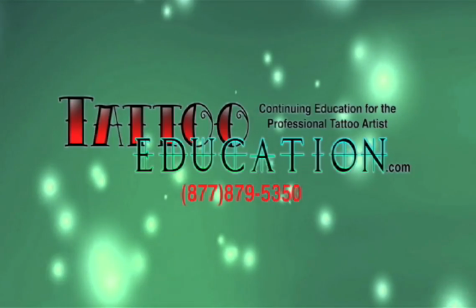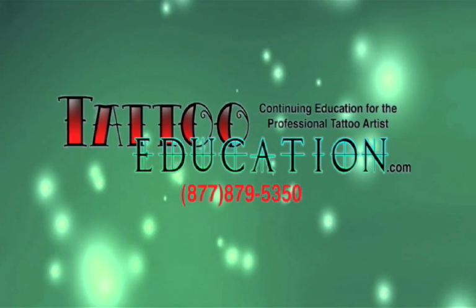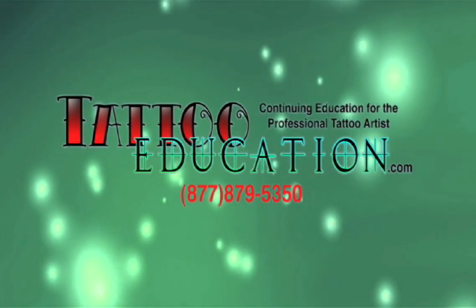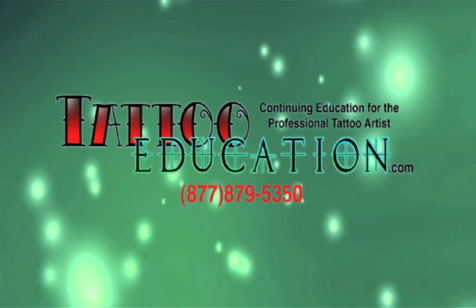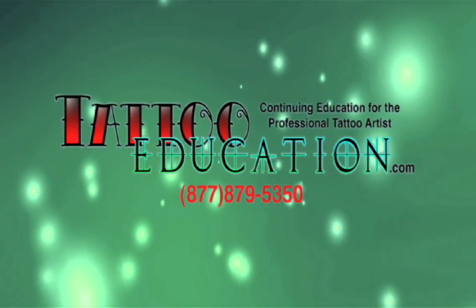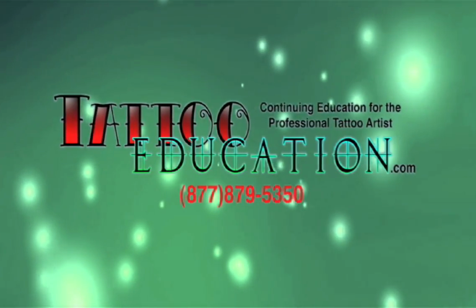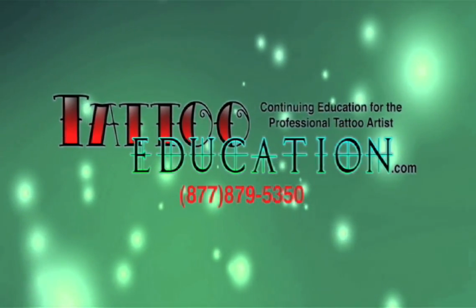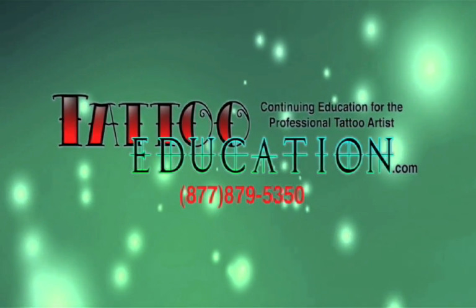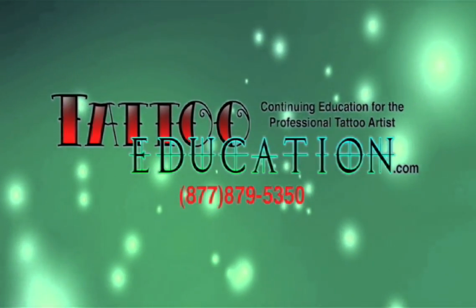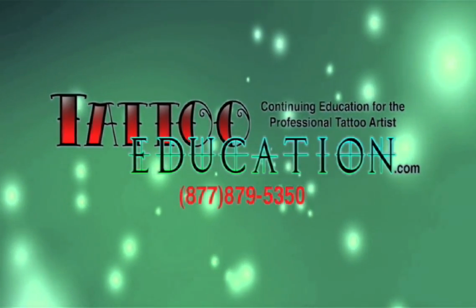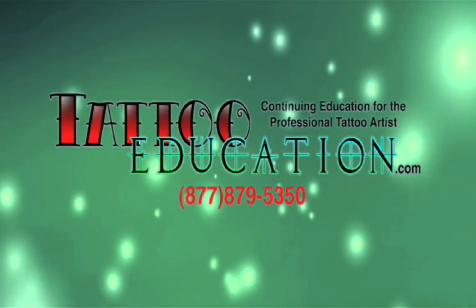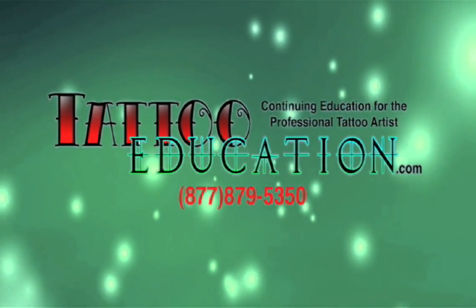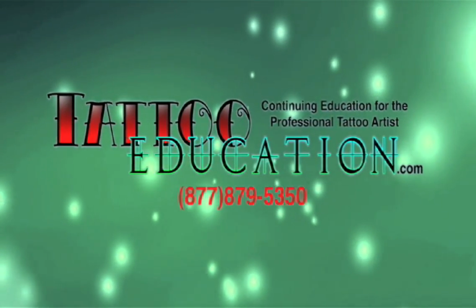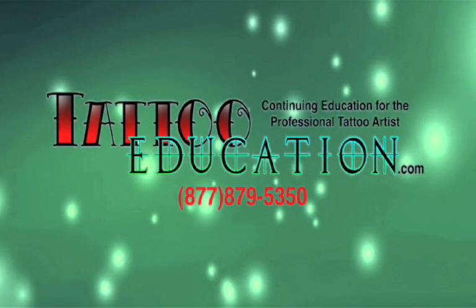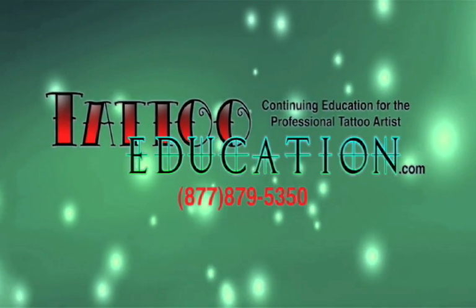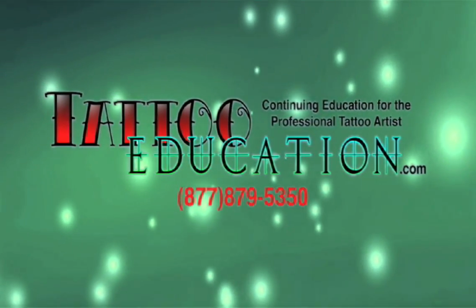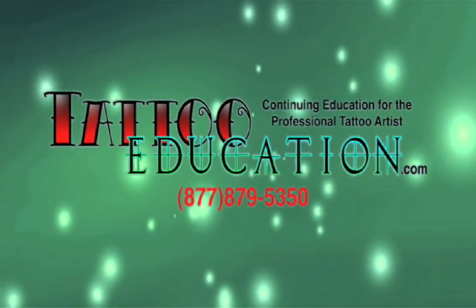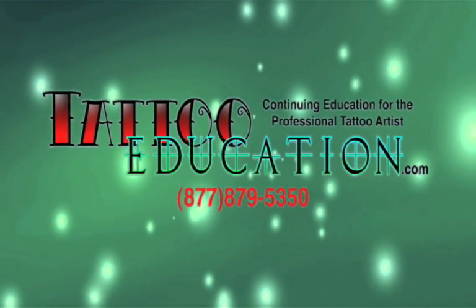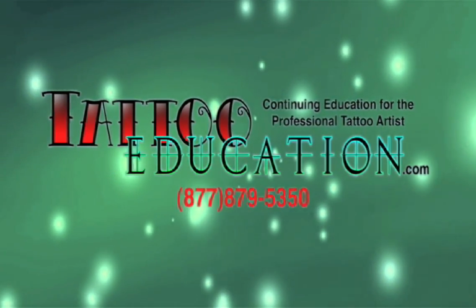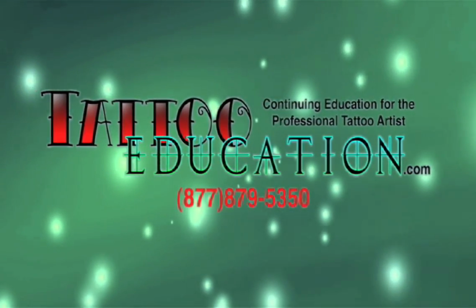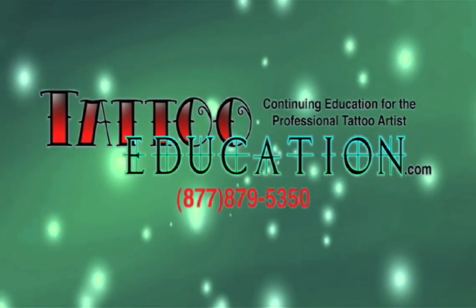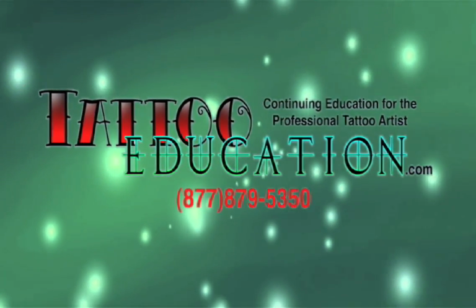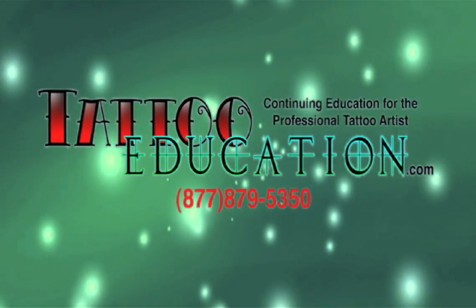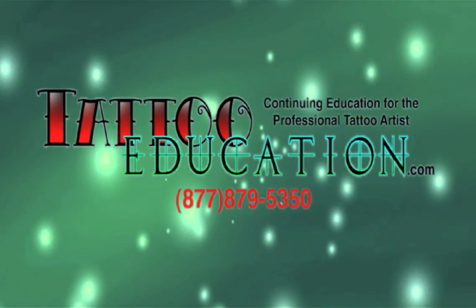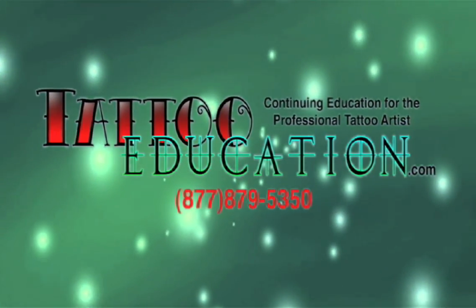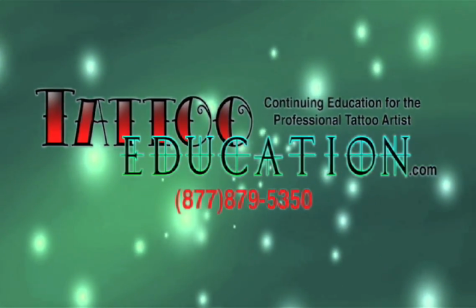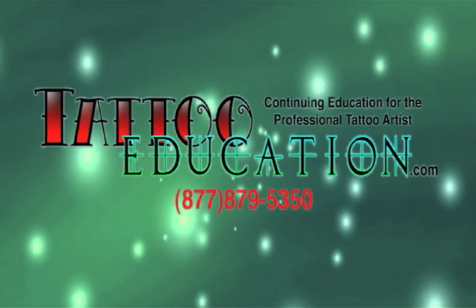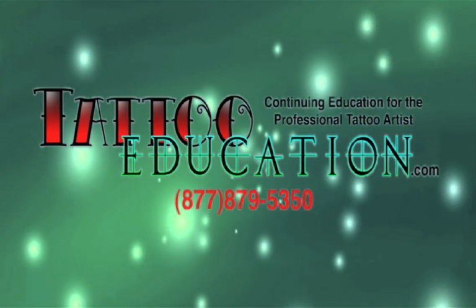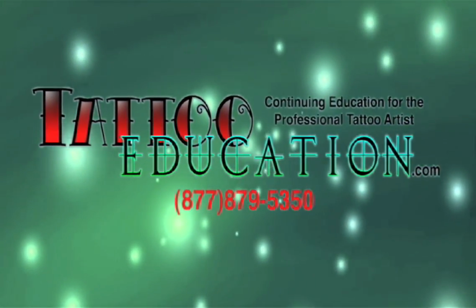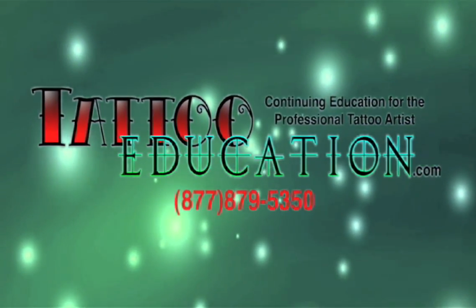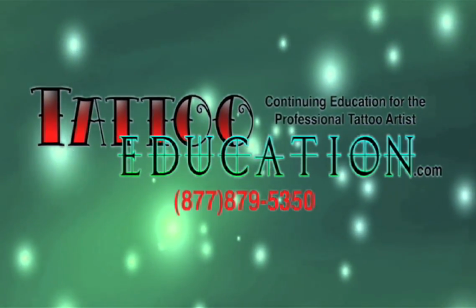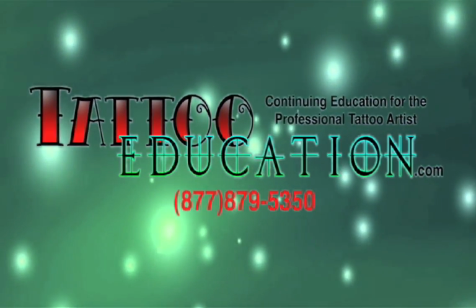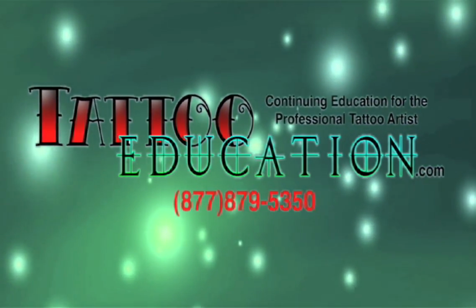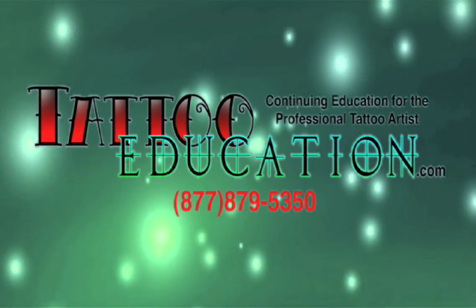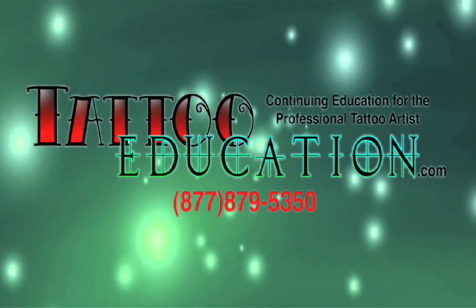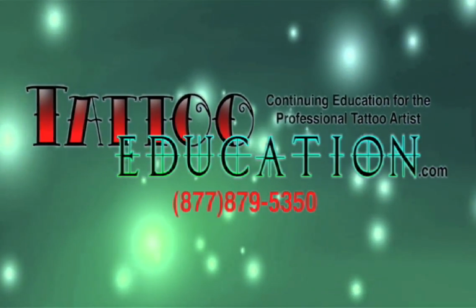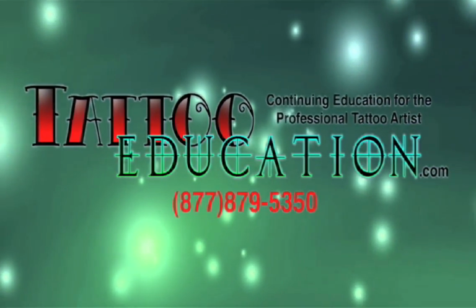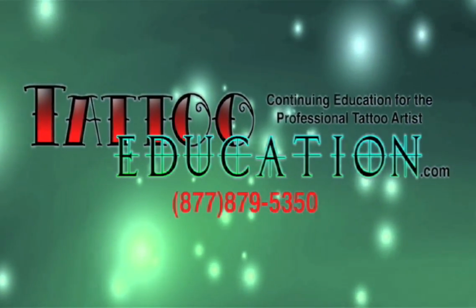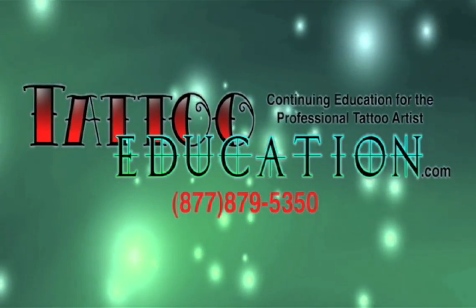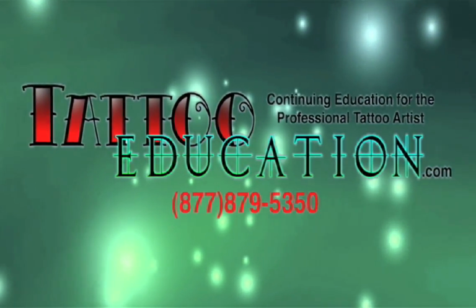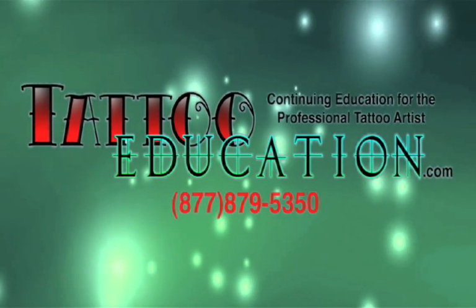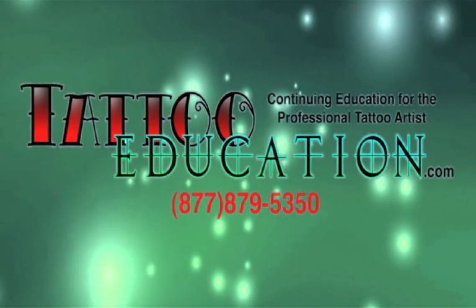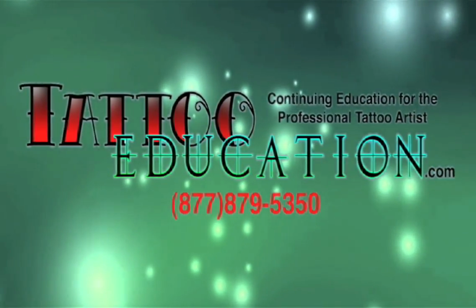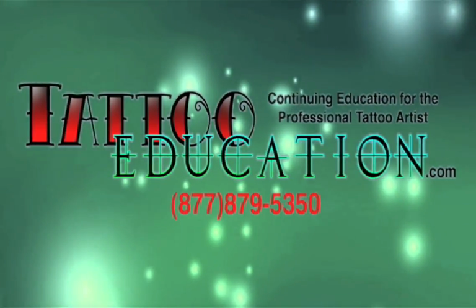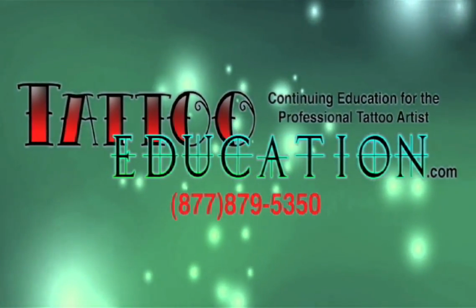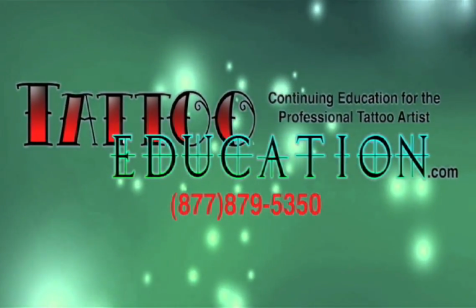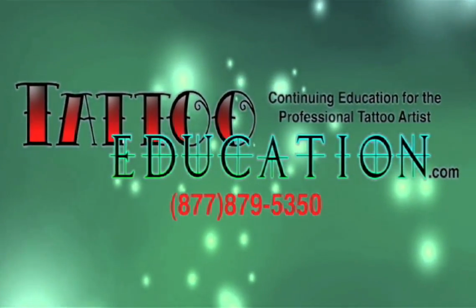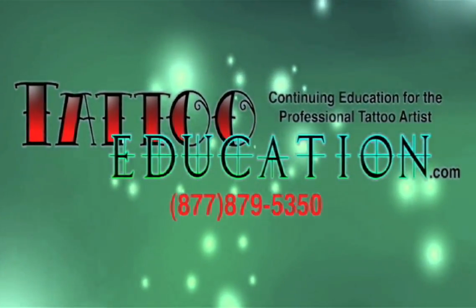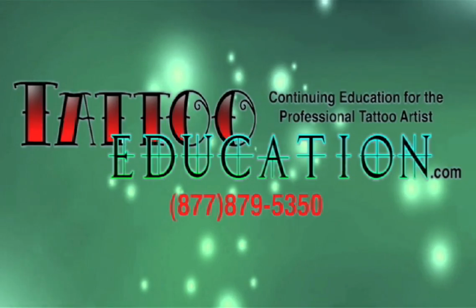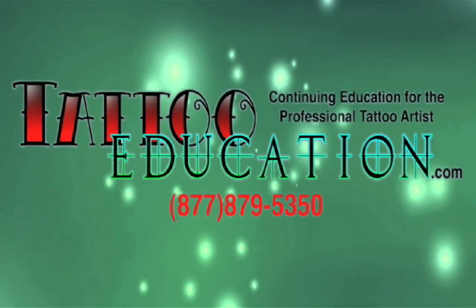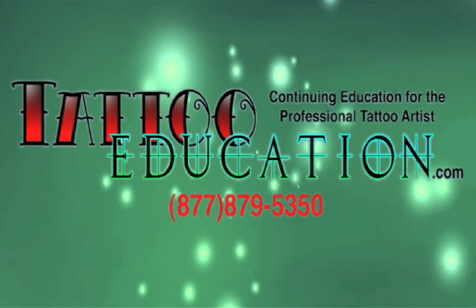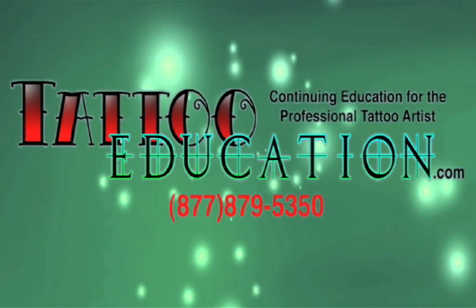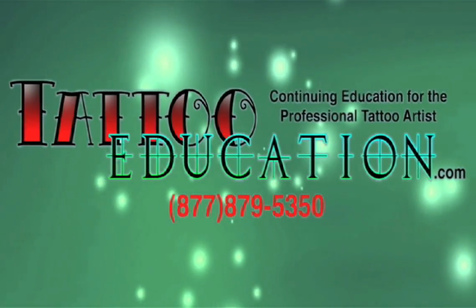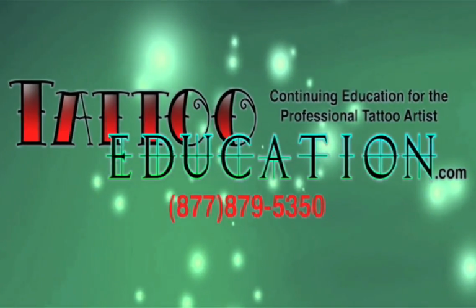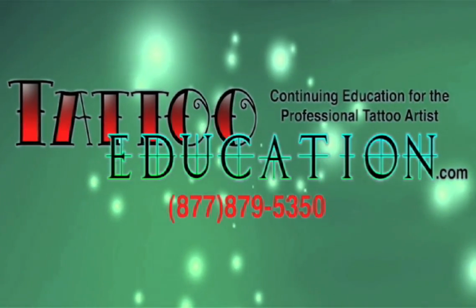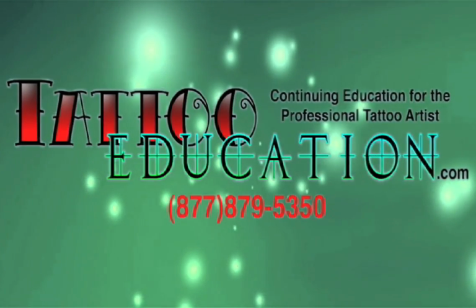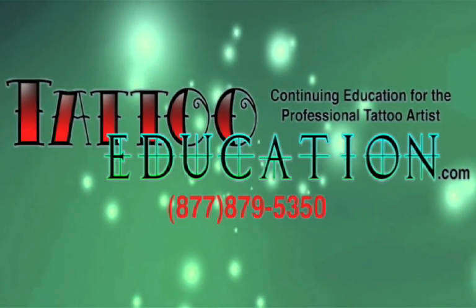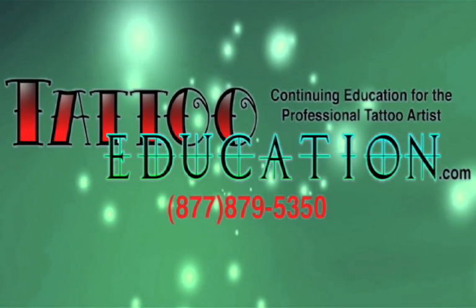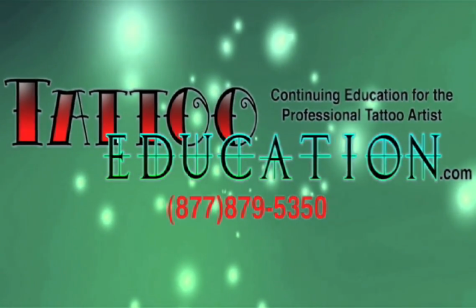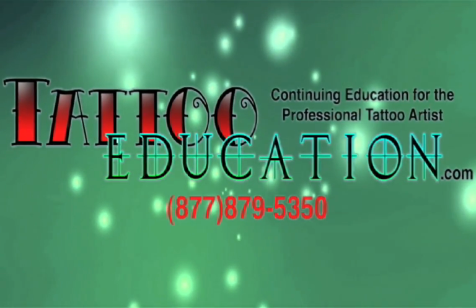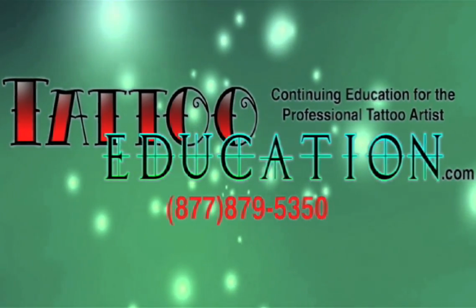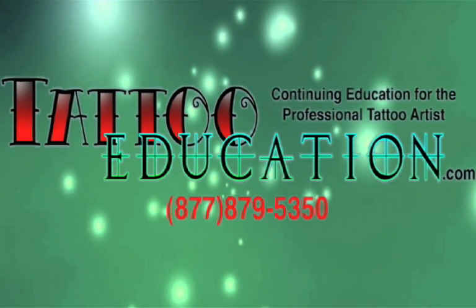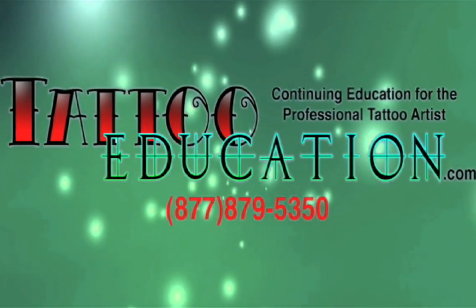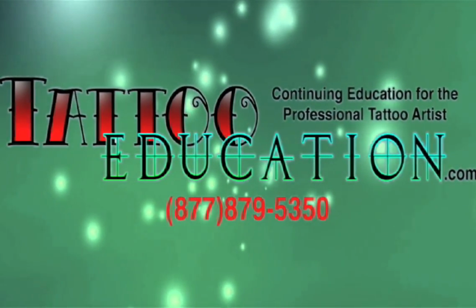Sharp Focus: Realism and Oil is available now at www.tattooeducation.com.